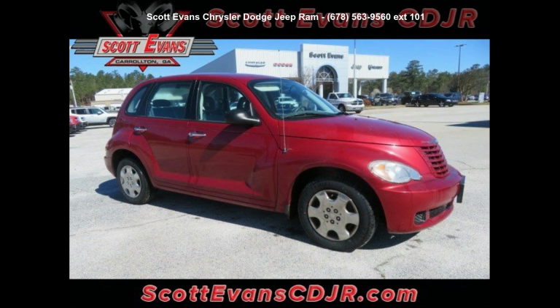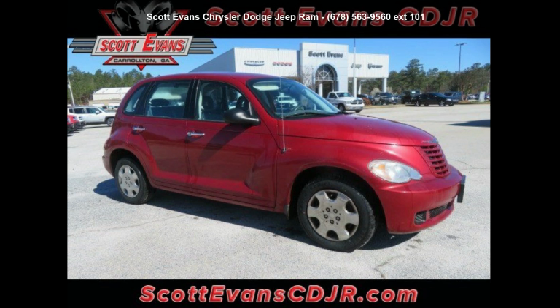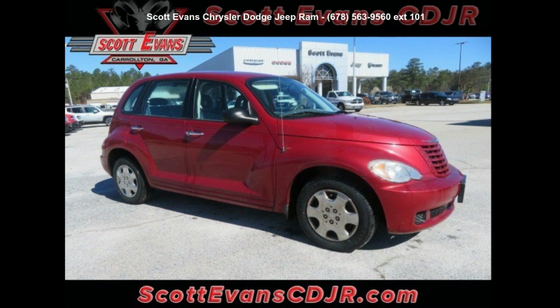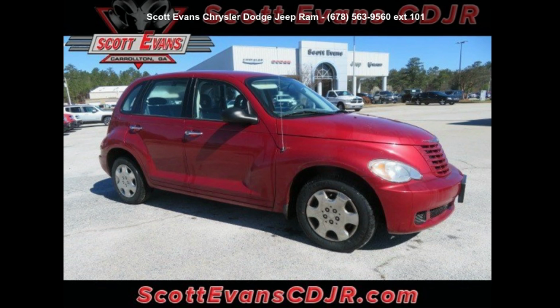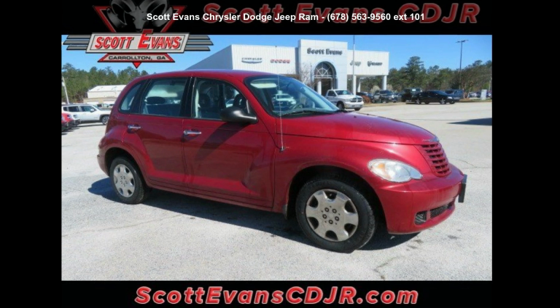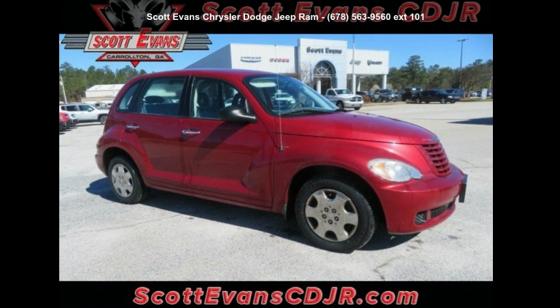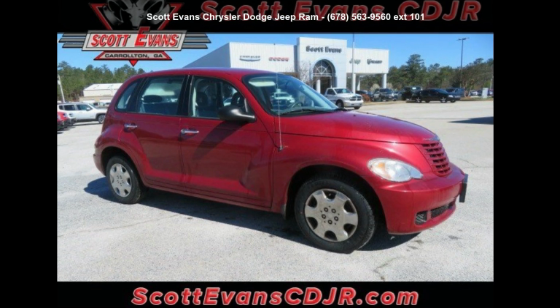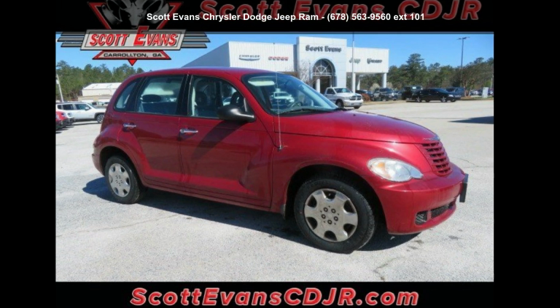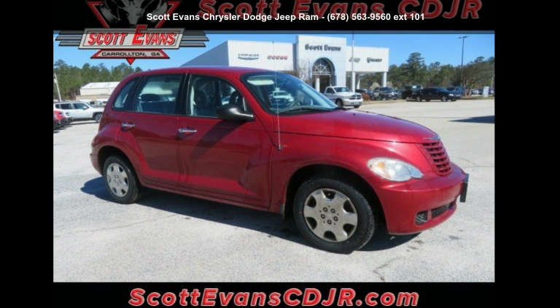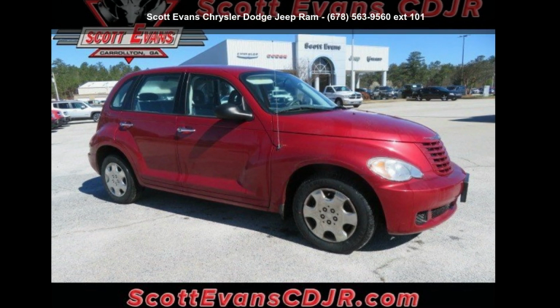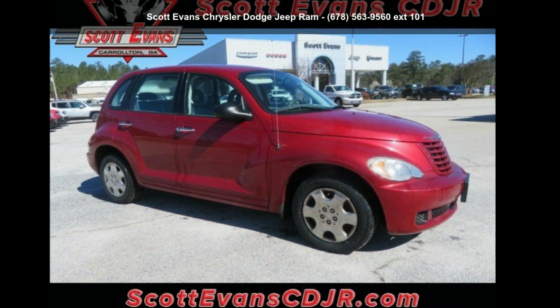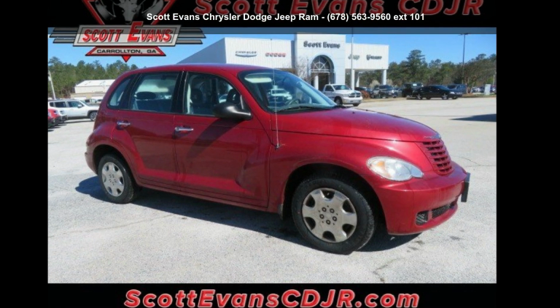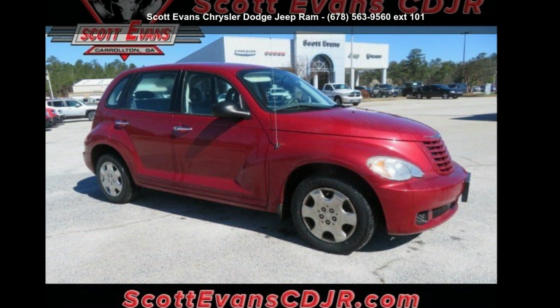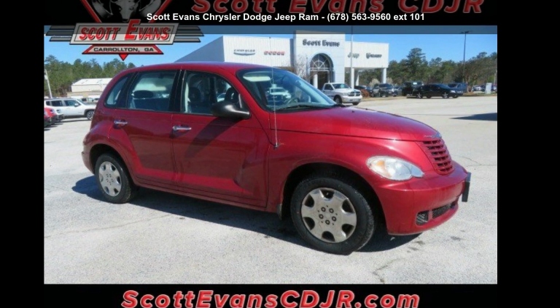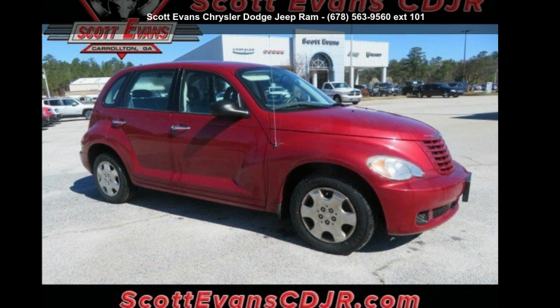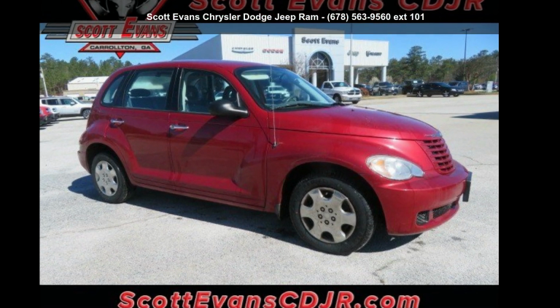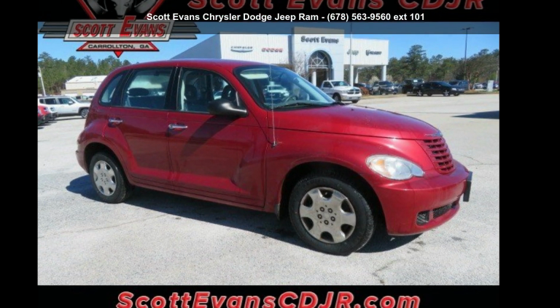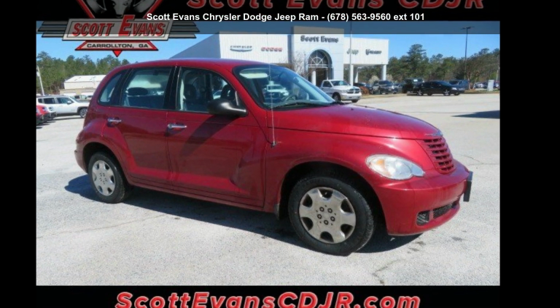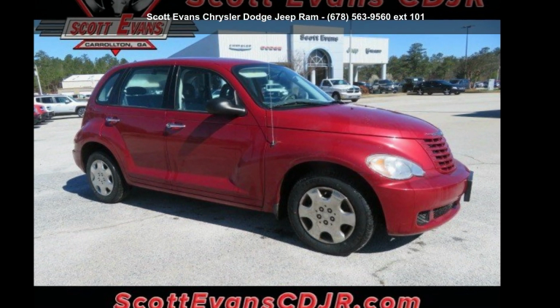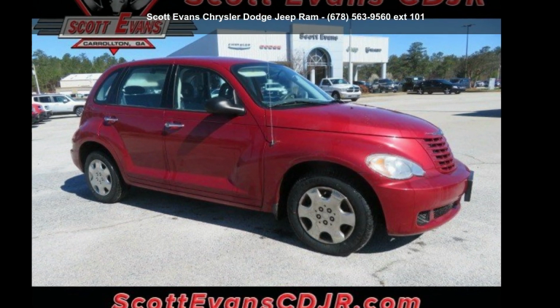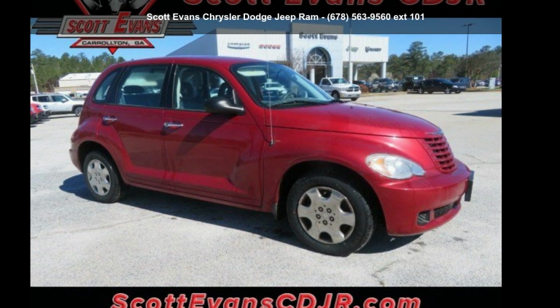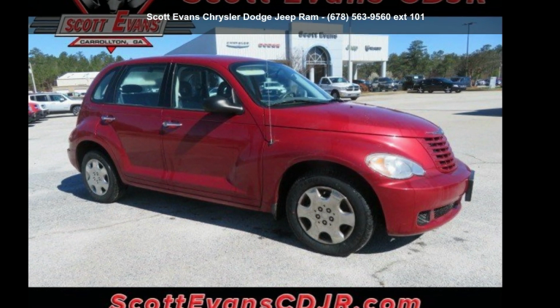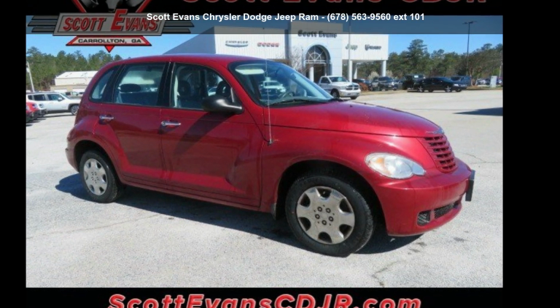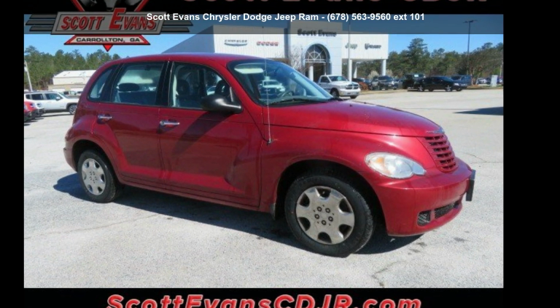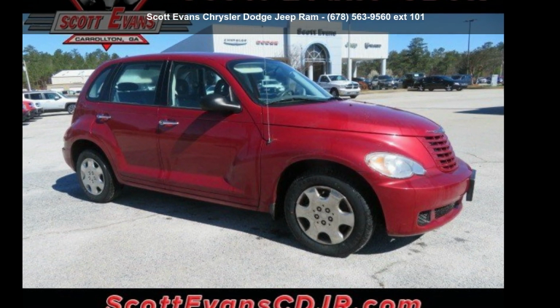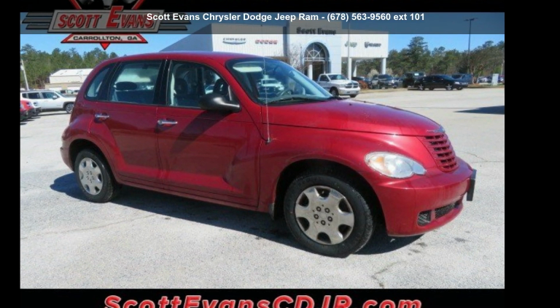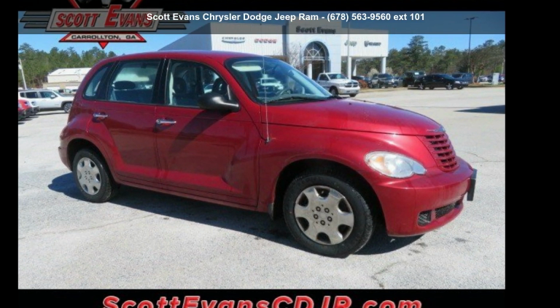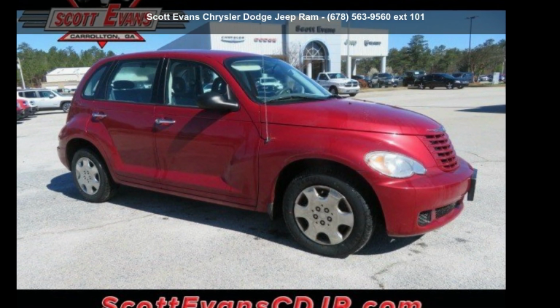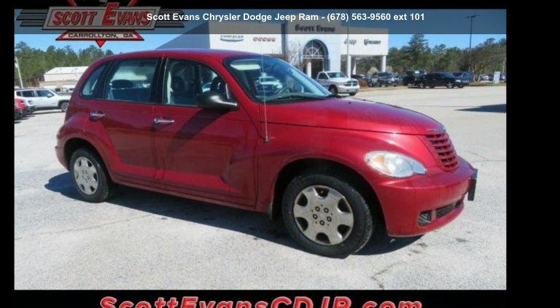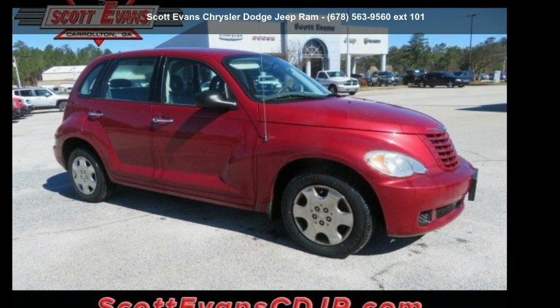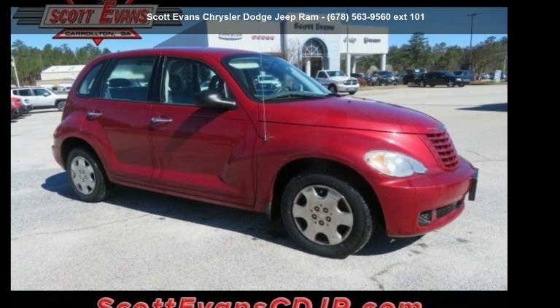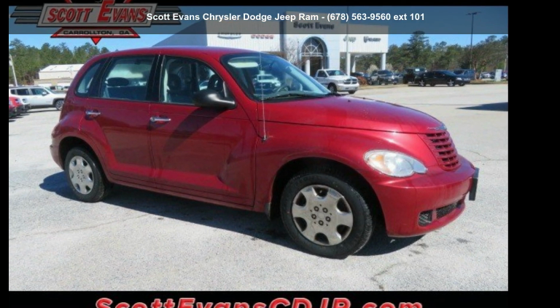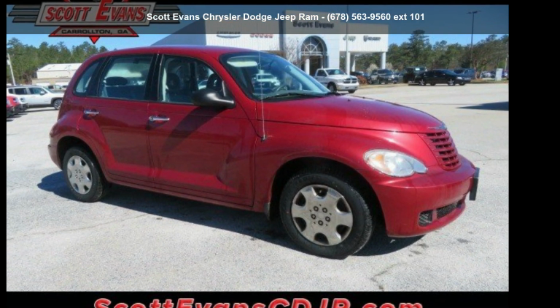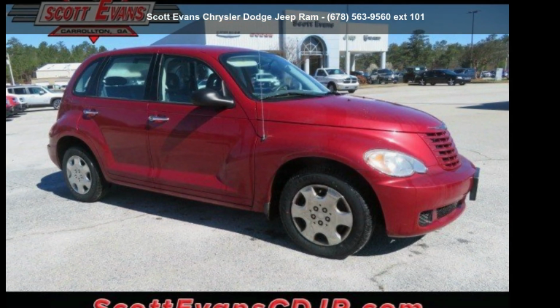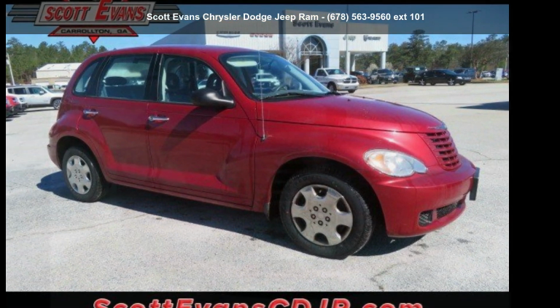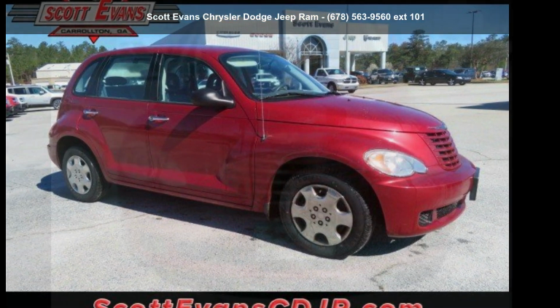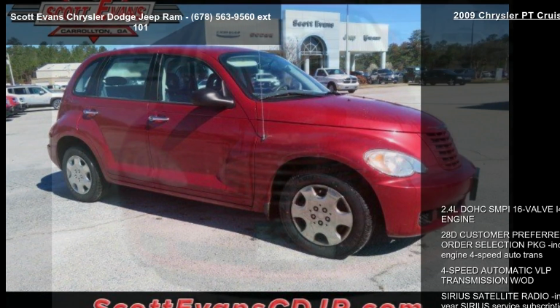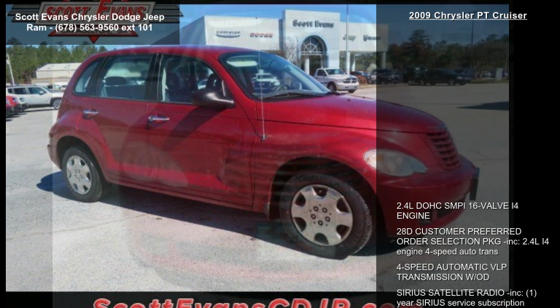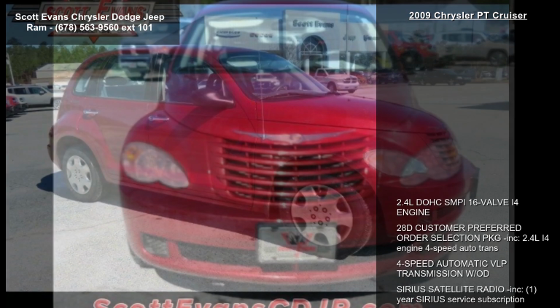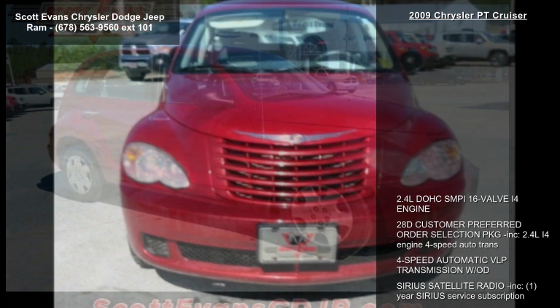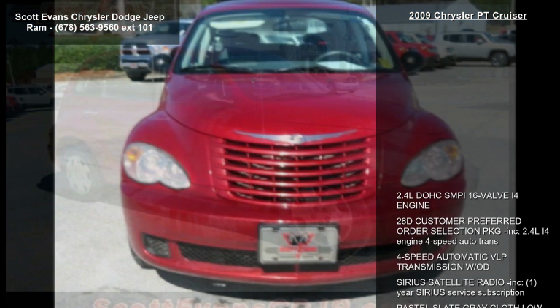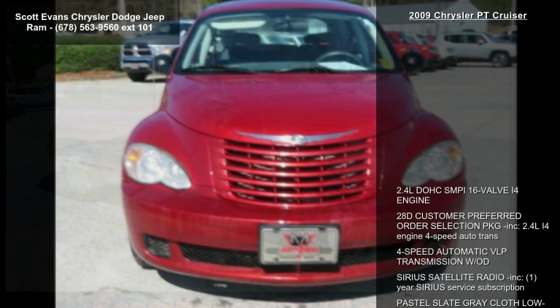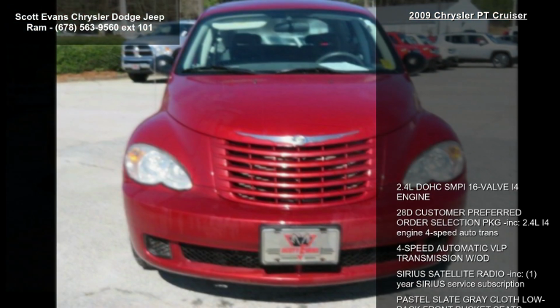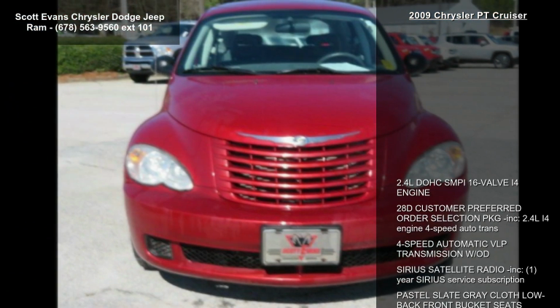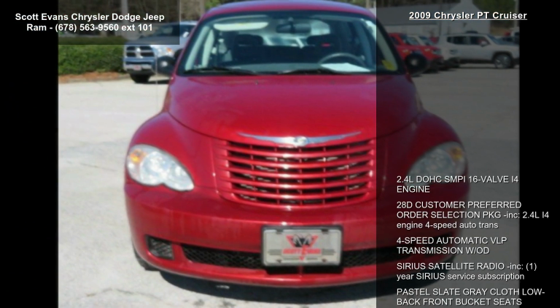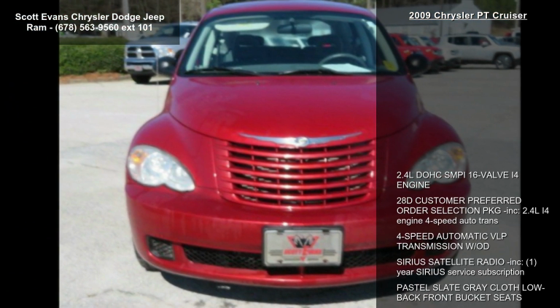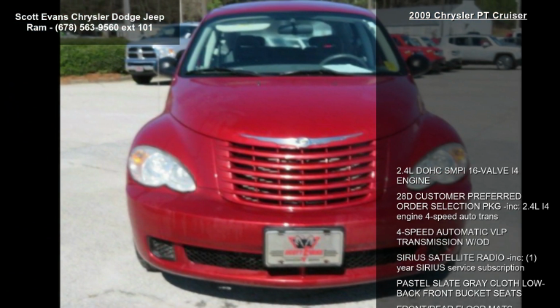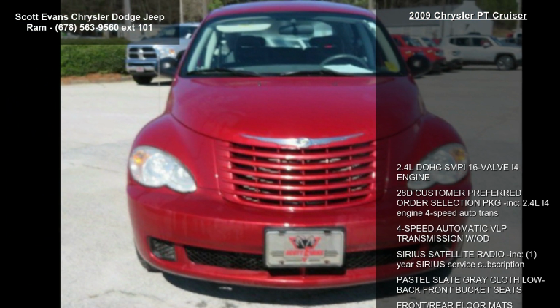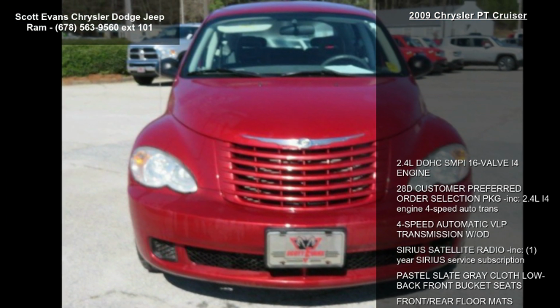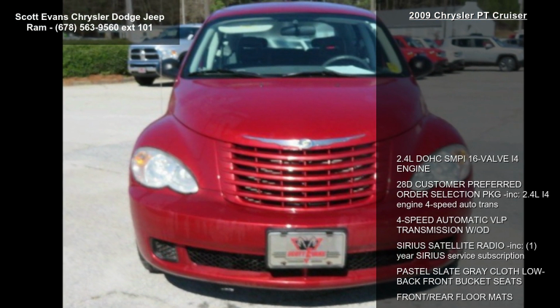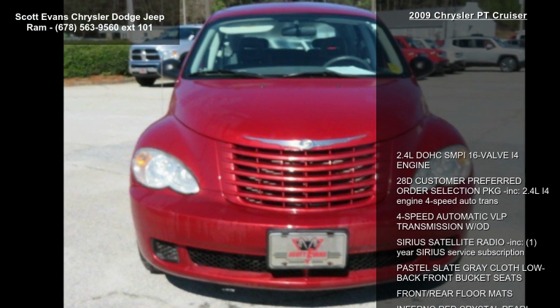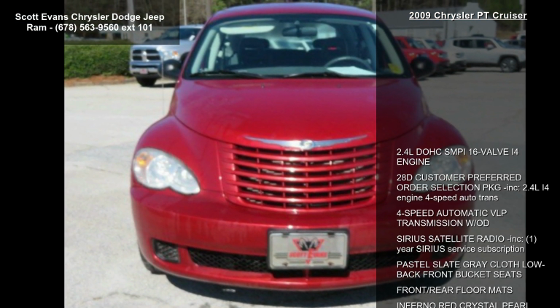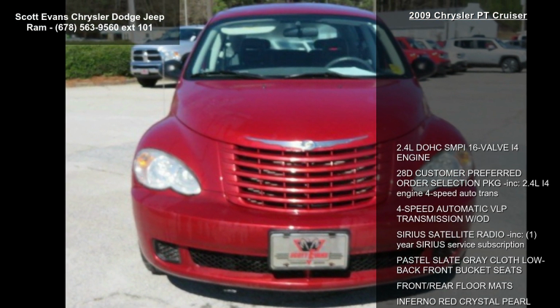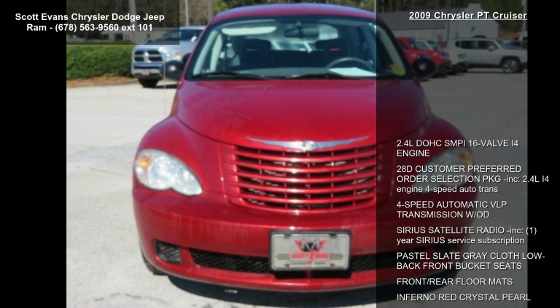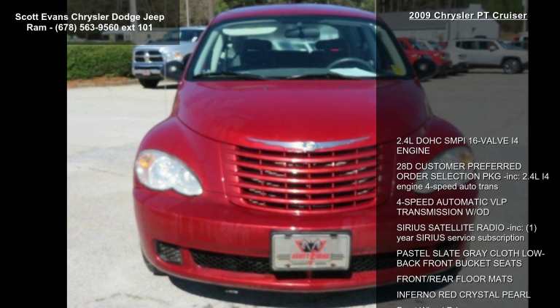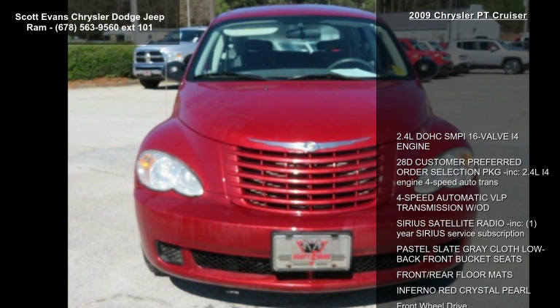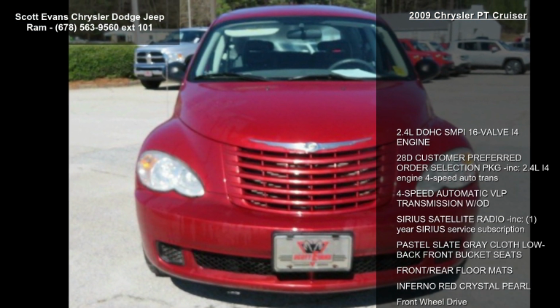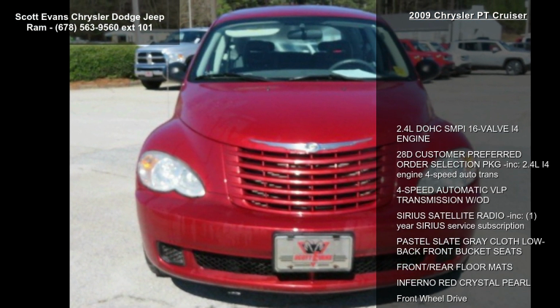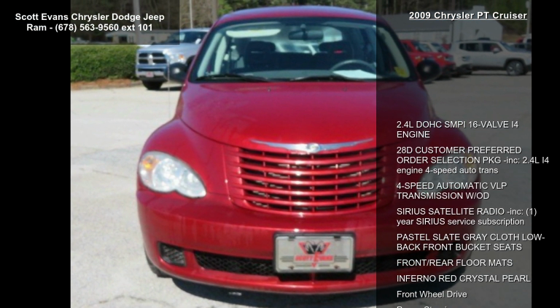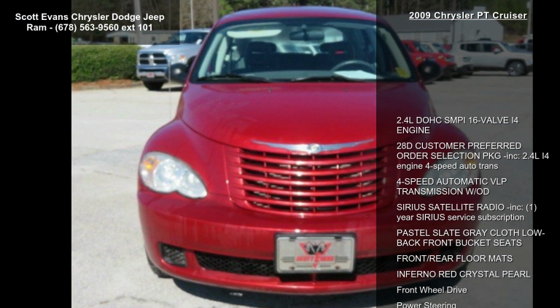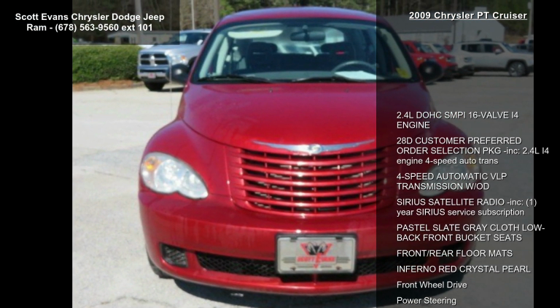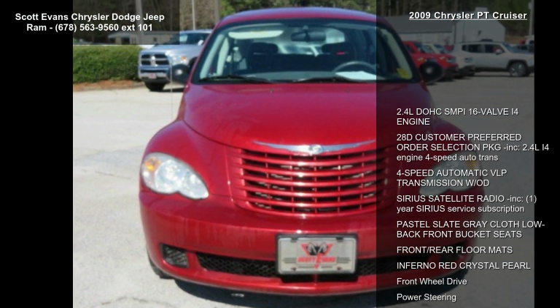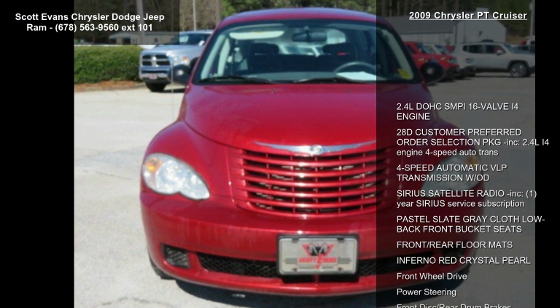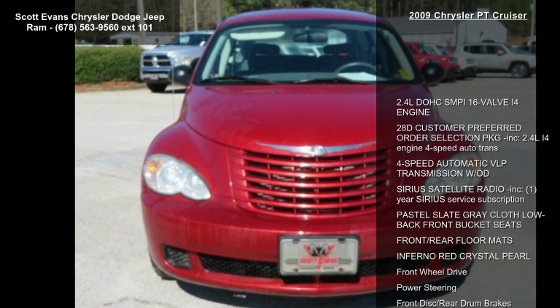Imagine yourself in this 2009 Chrysler PT Cruiser. This may be the set of wheels you've been looking for.